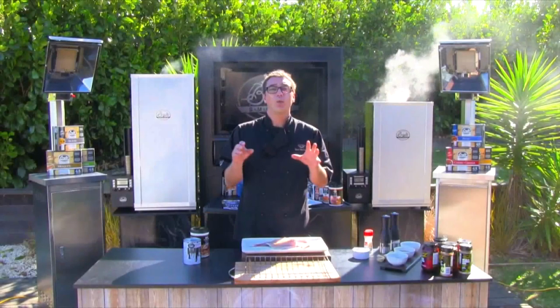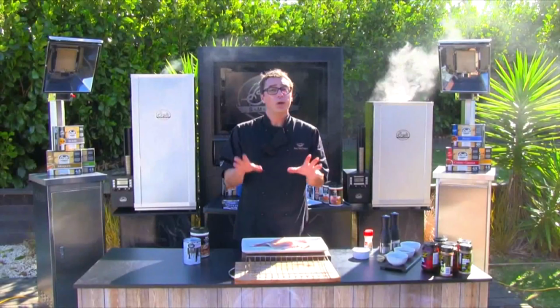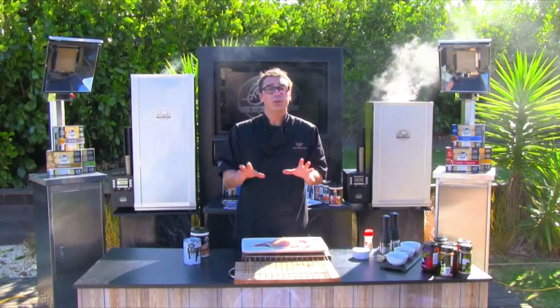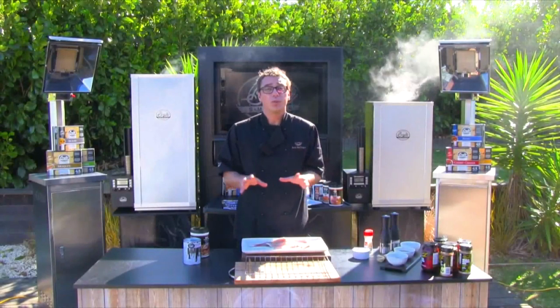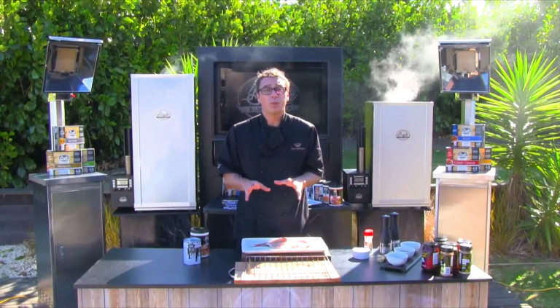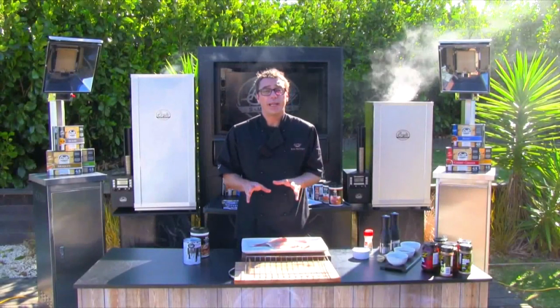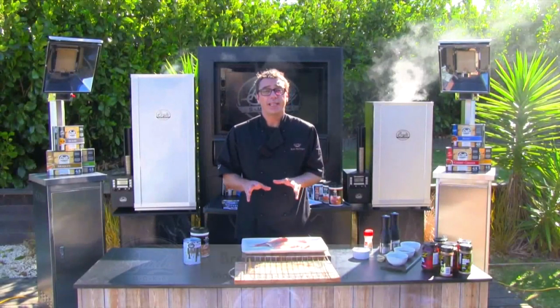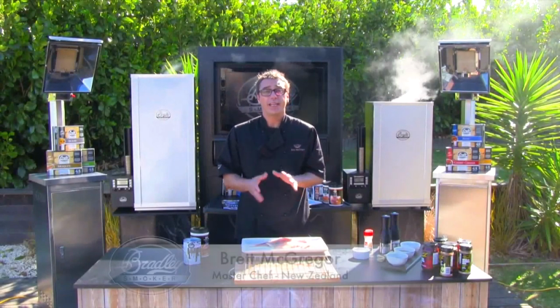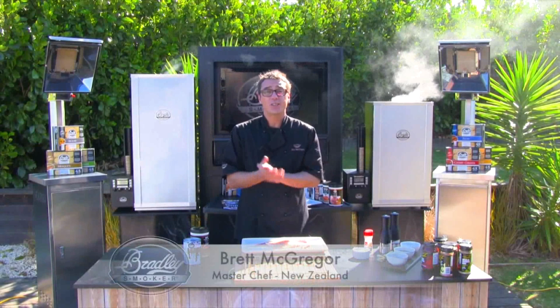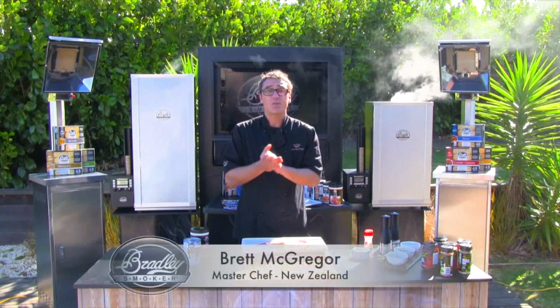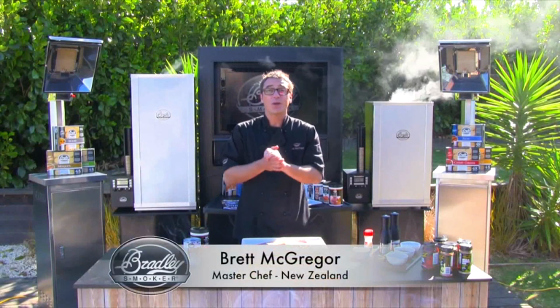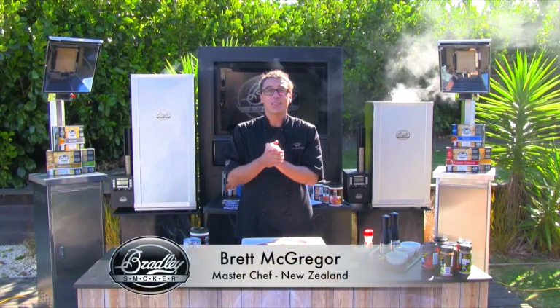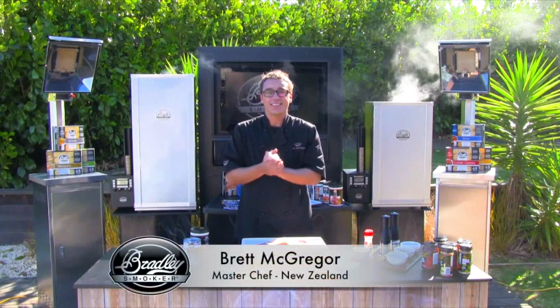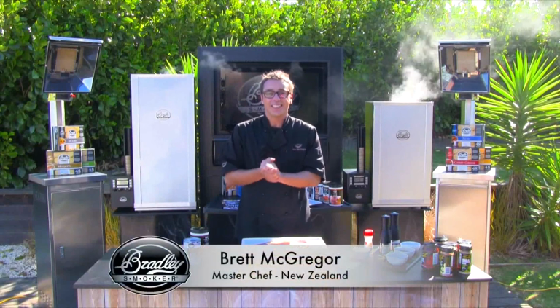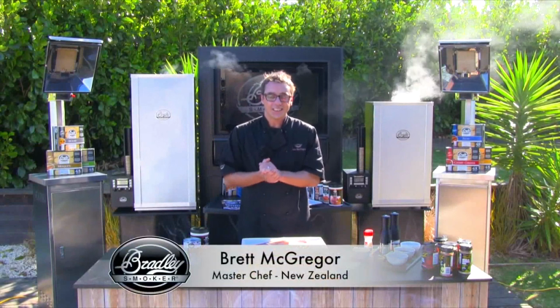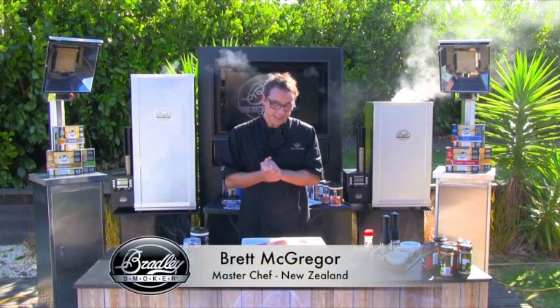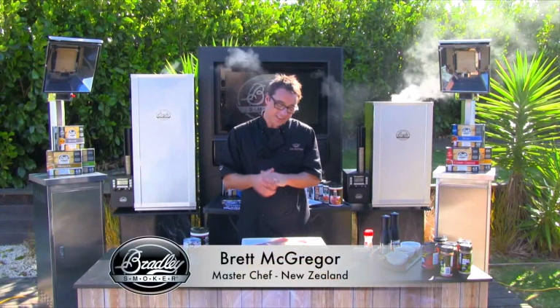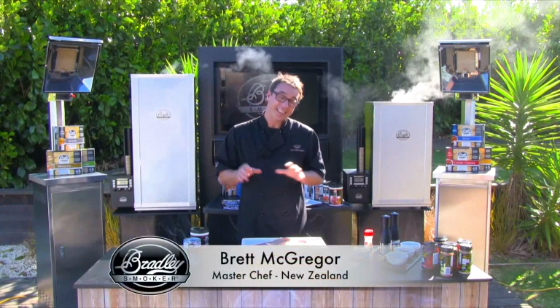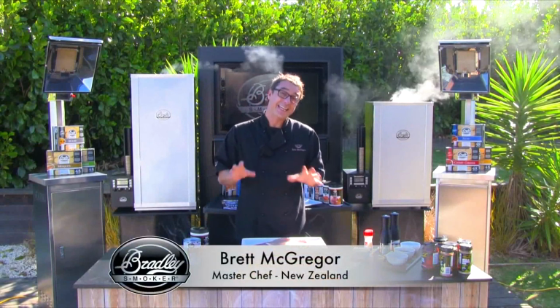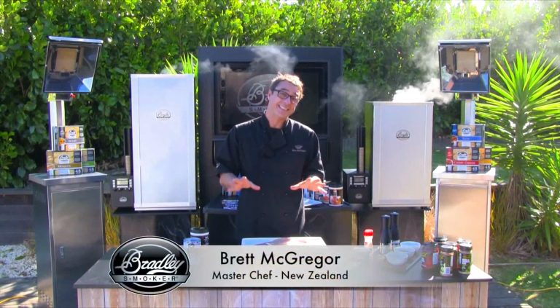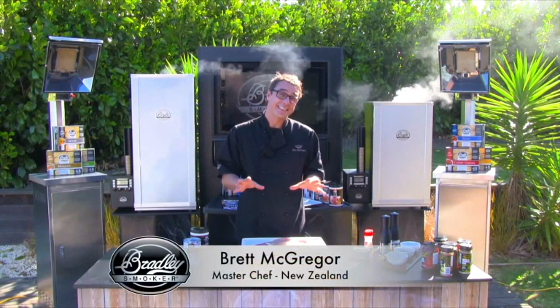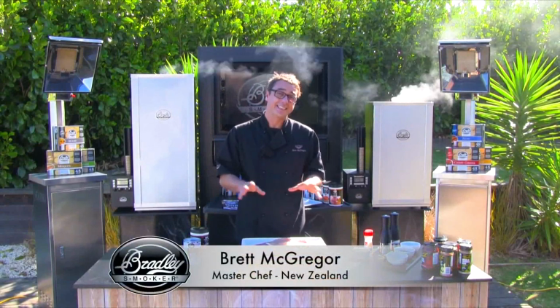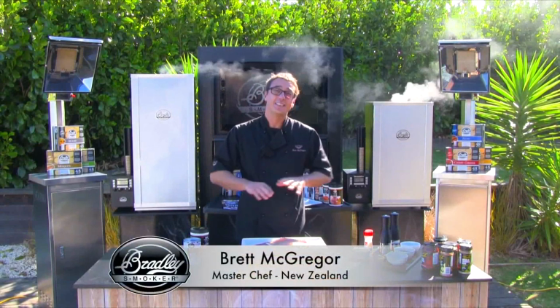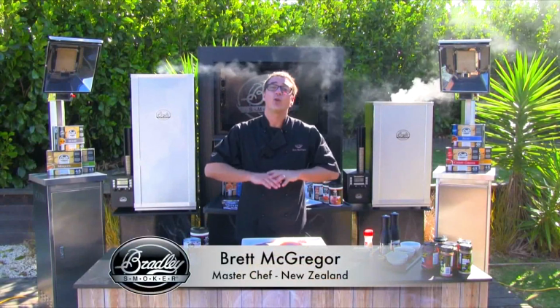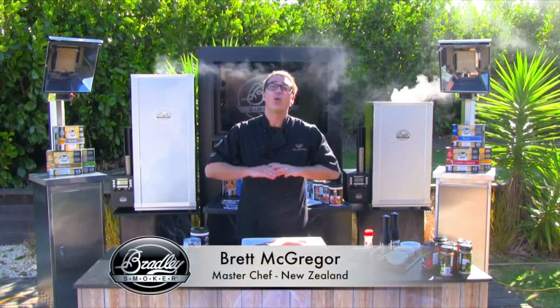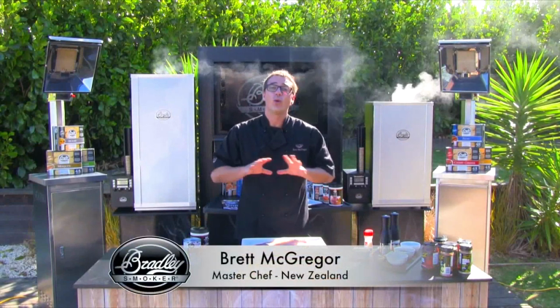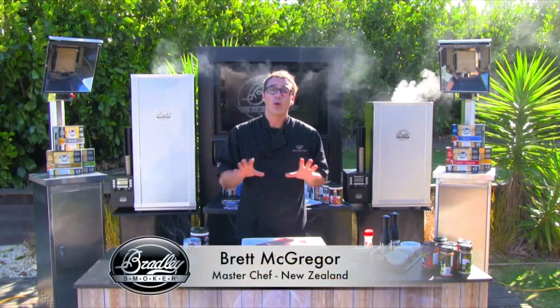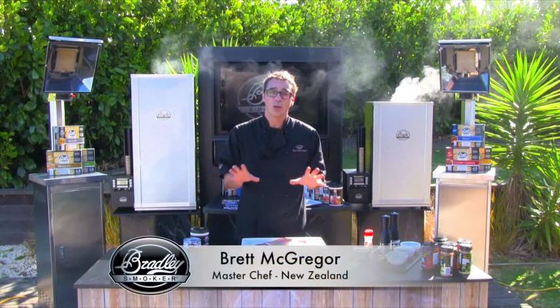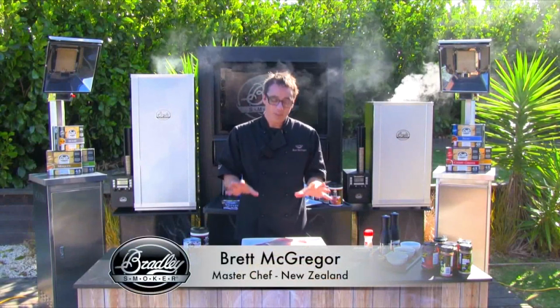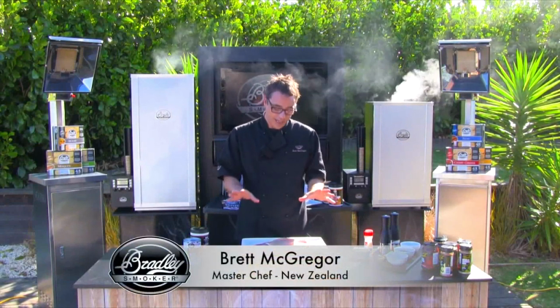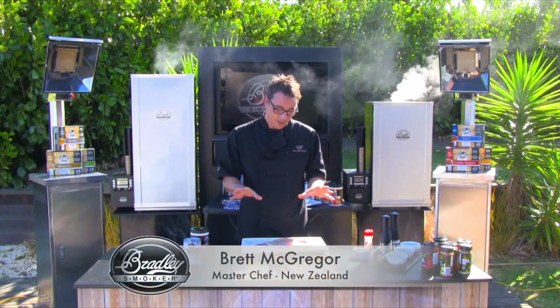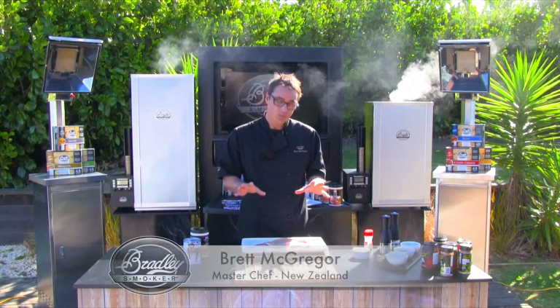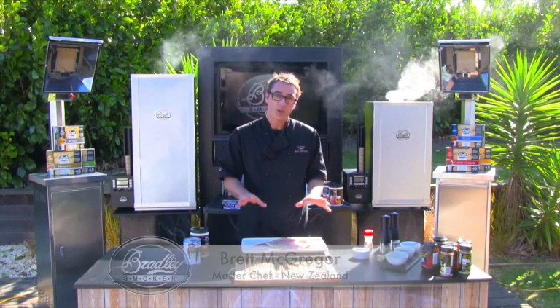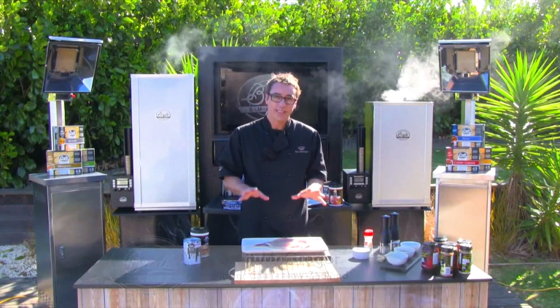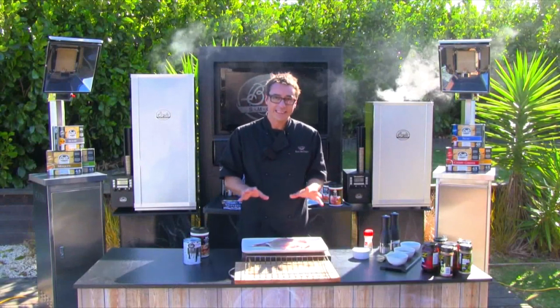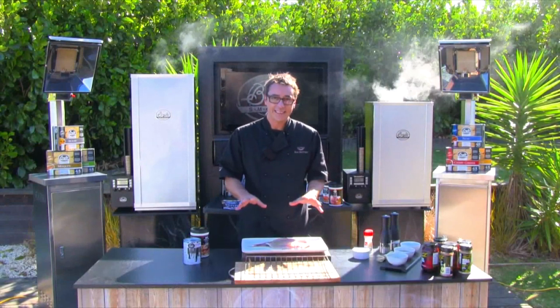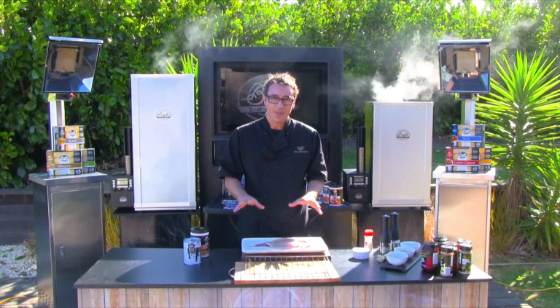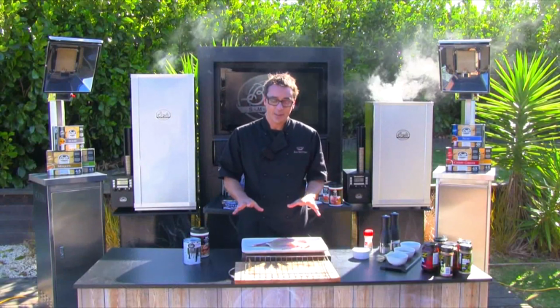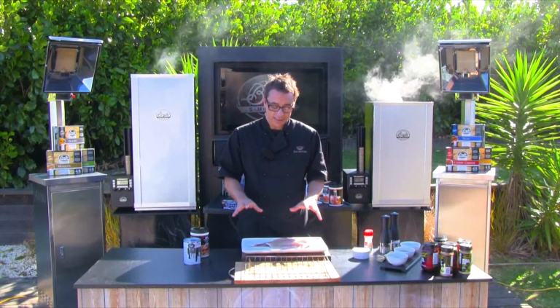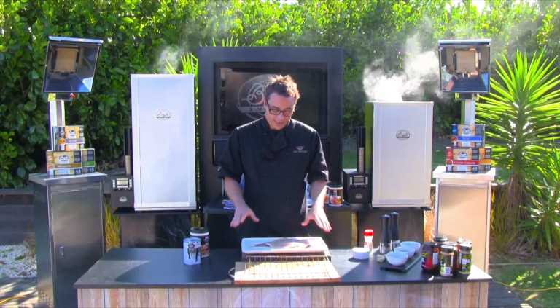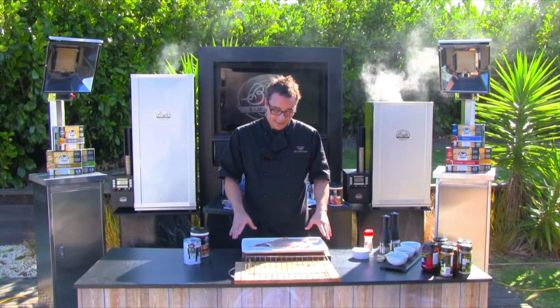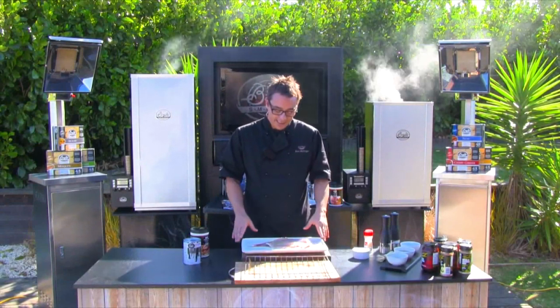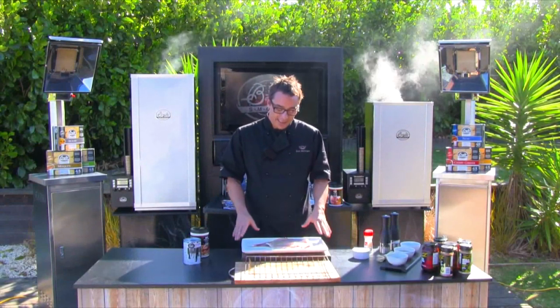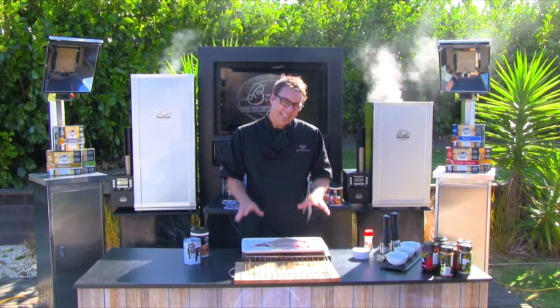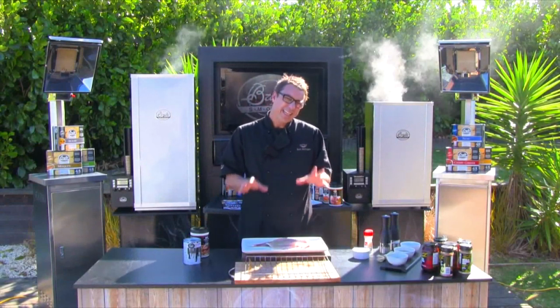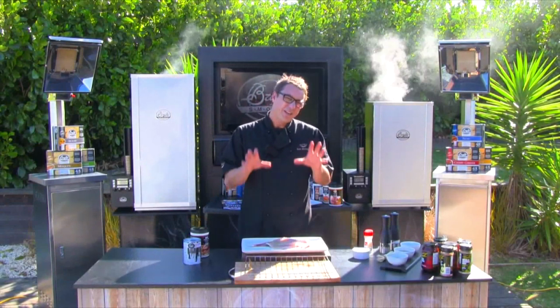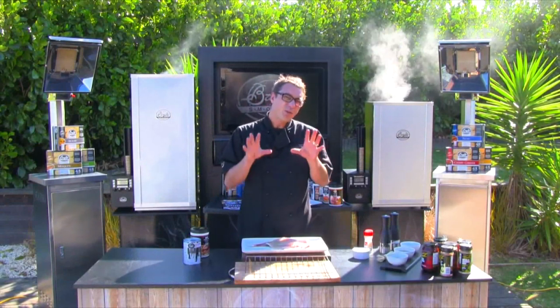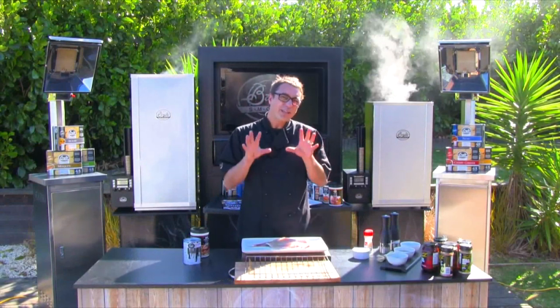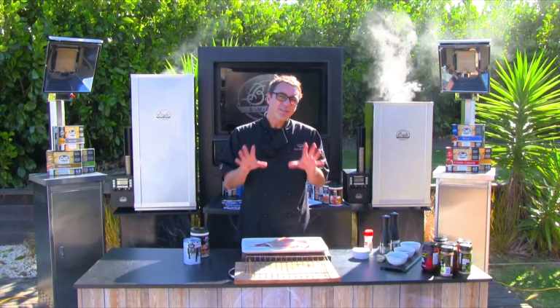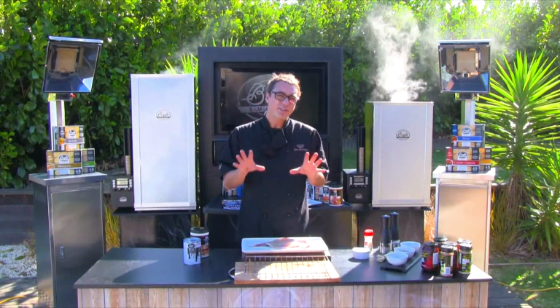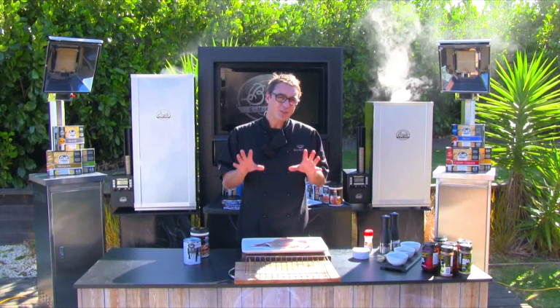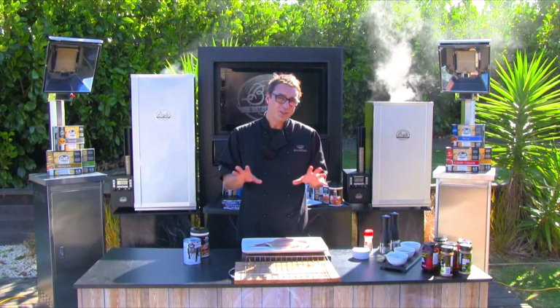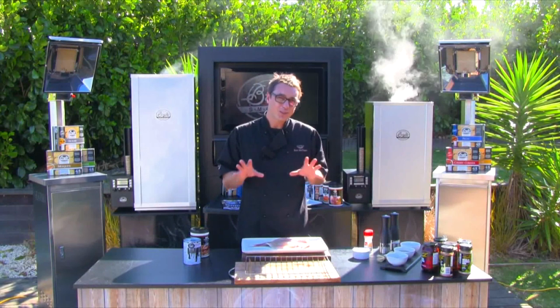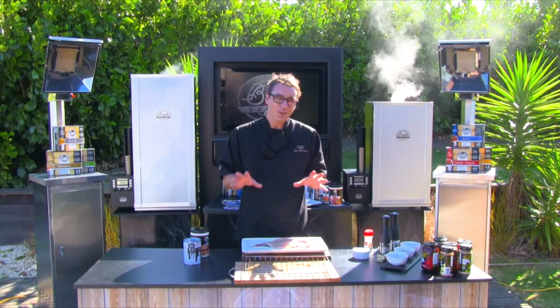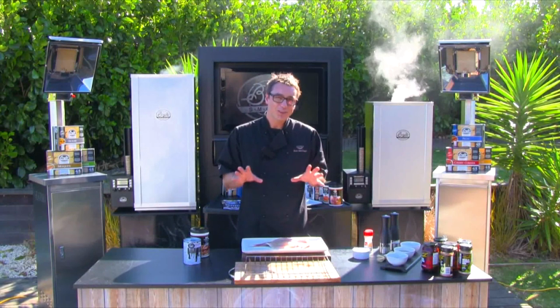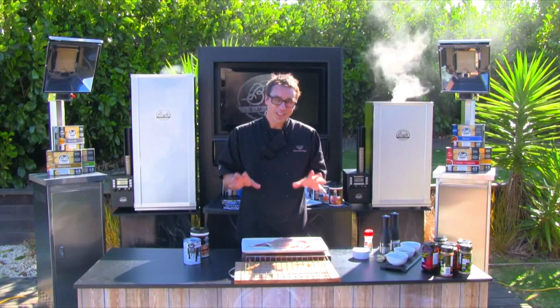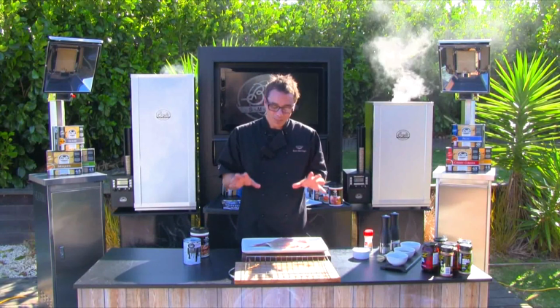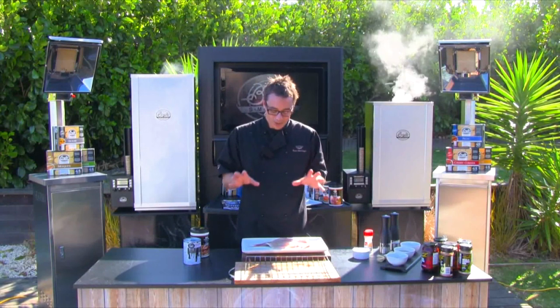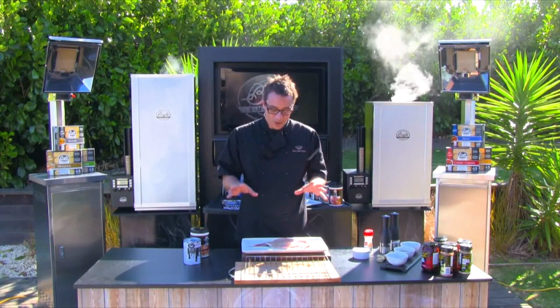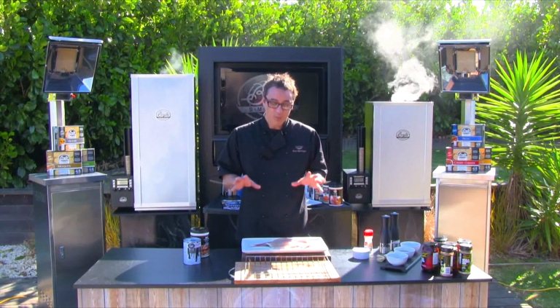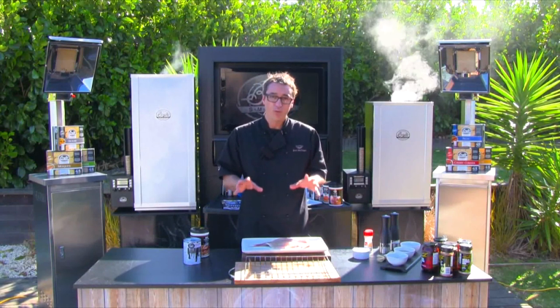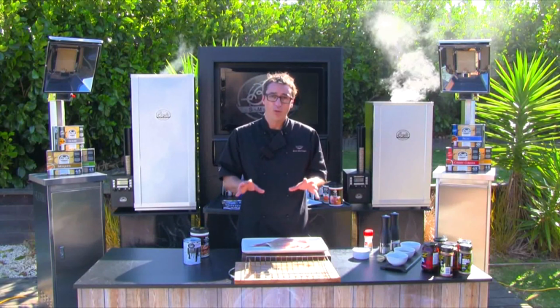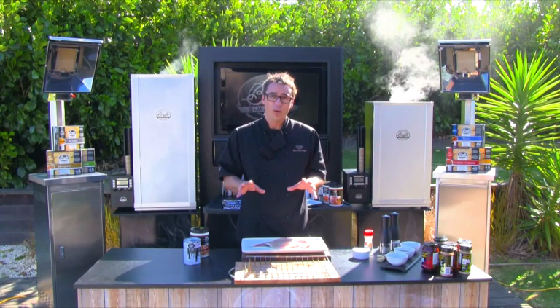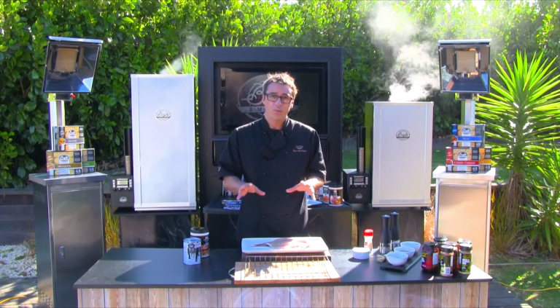Welcome to my backyard smoking station. Today's lesson is all about smoking snapper. Have you ever tried to smoke snapper at home before?